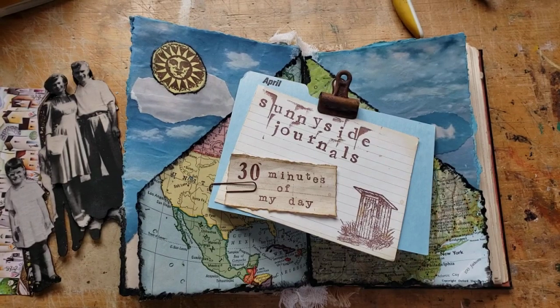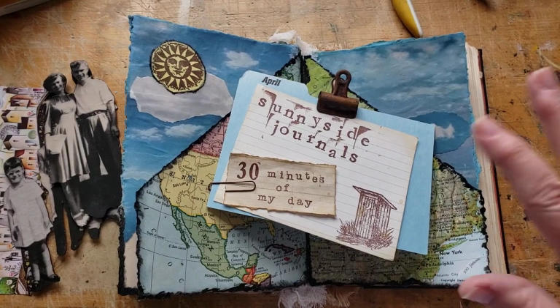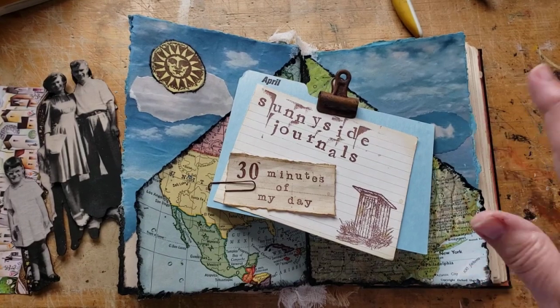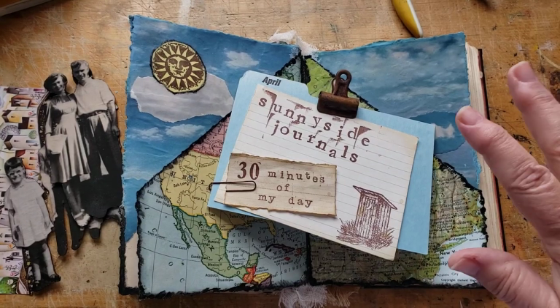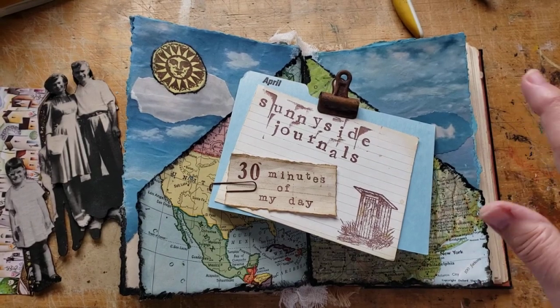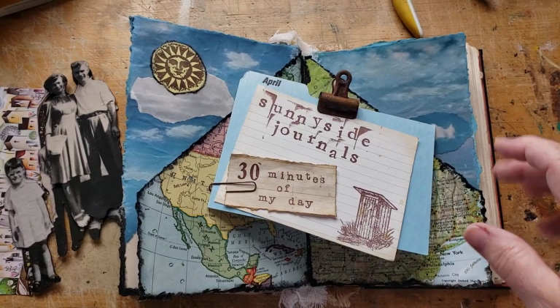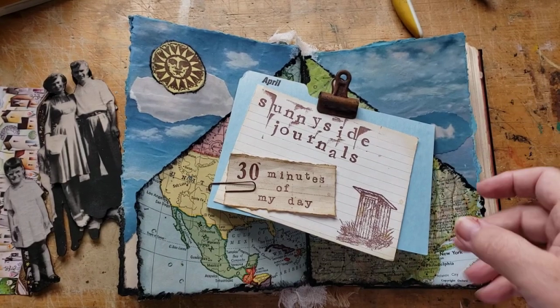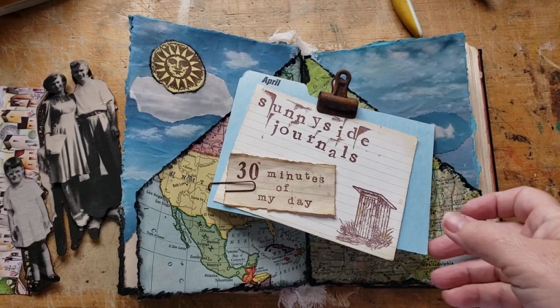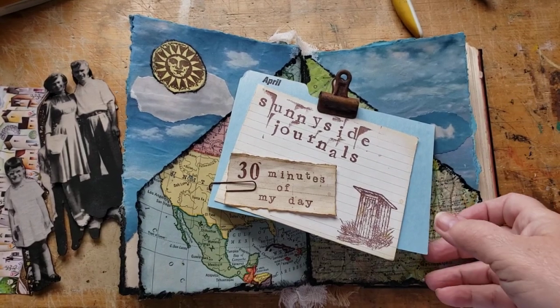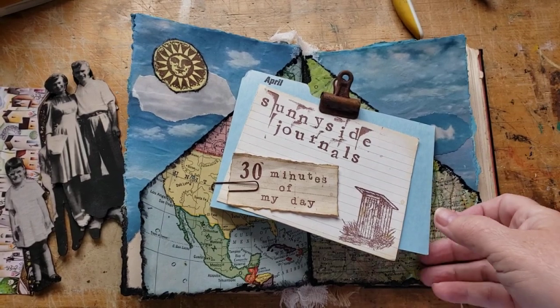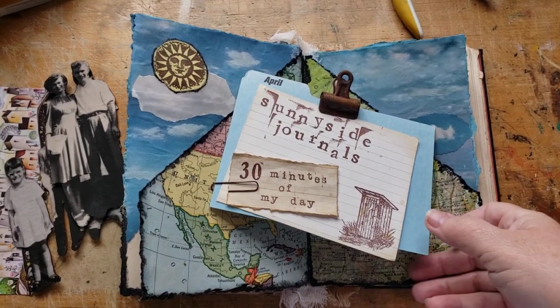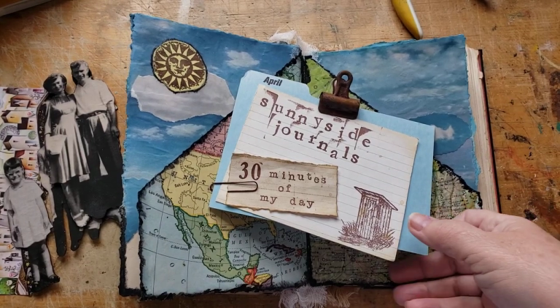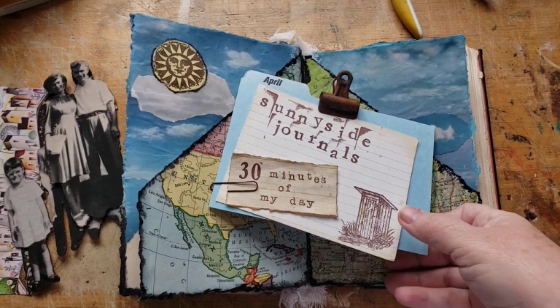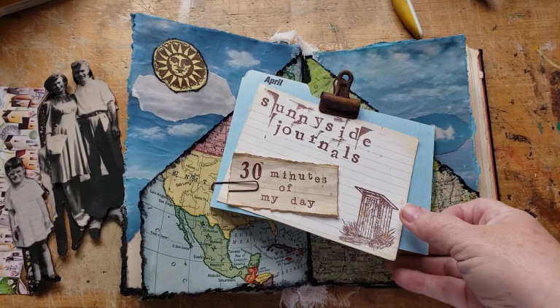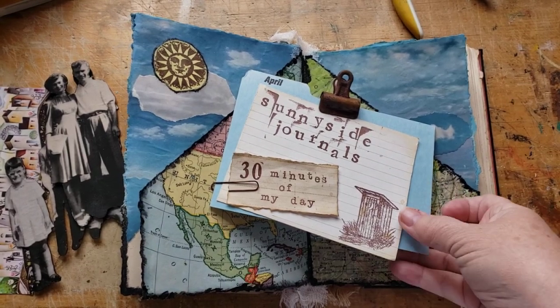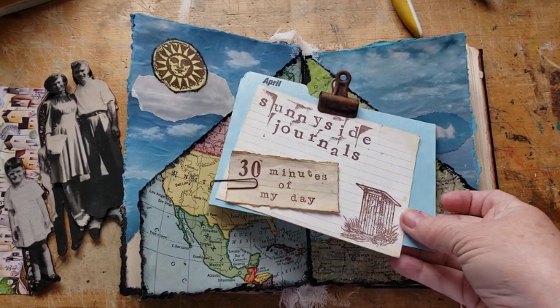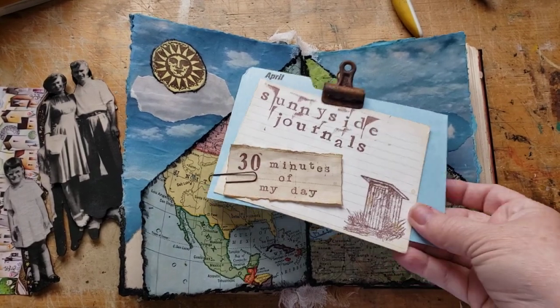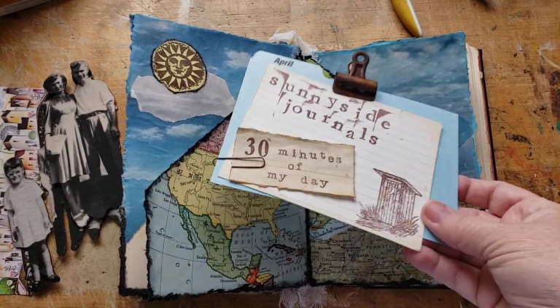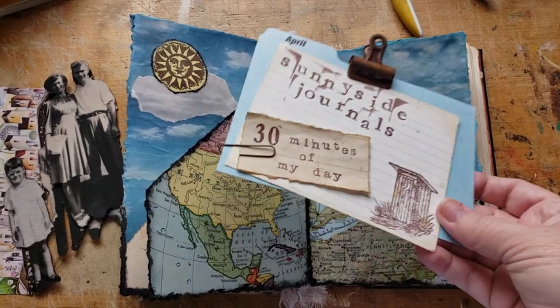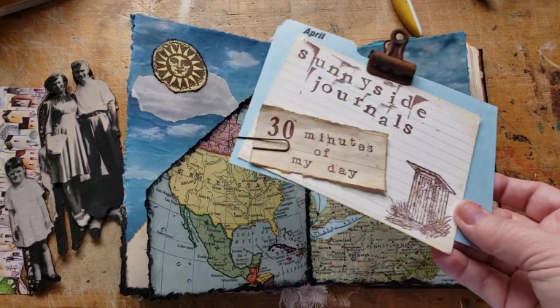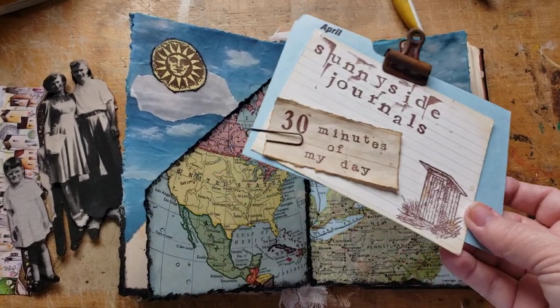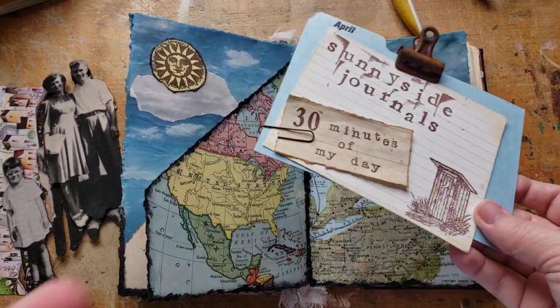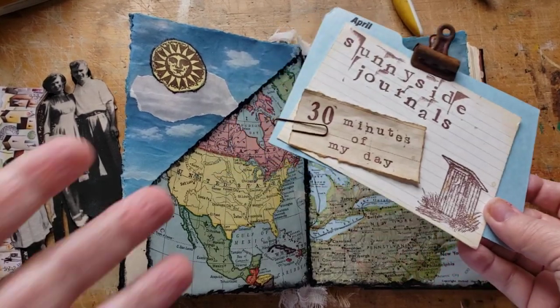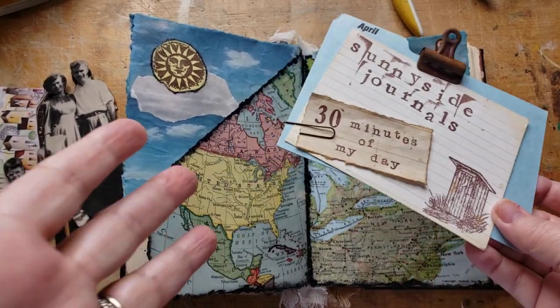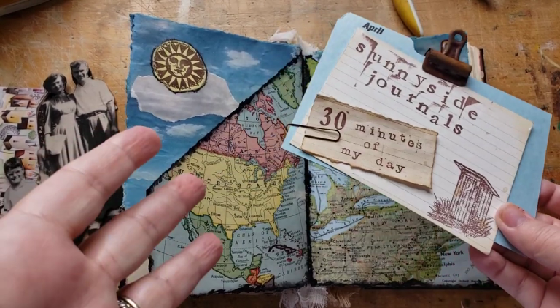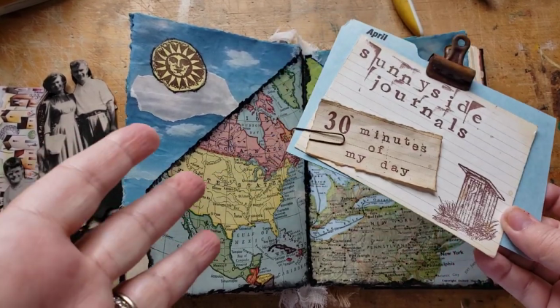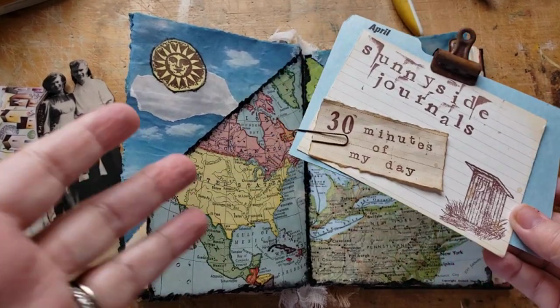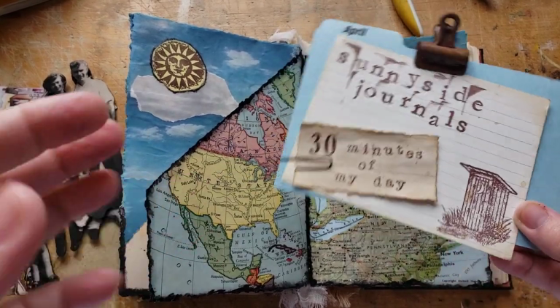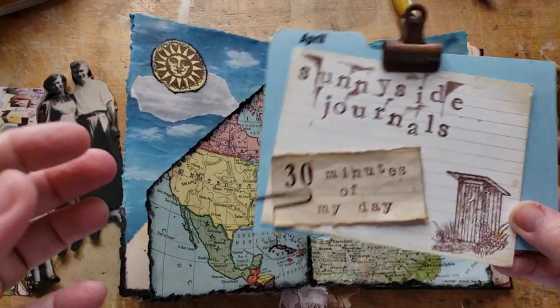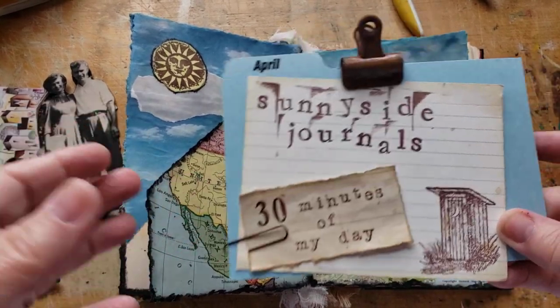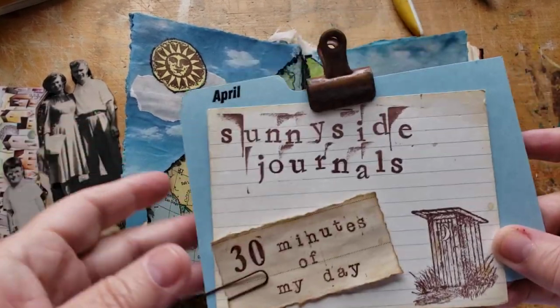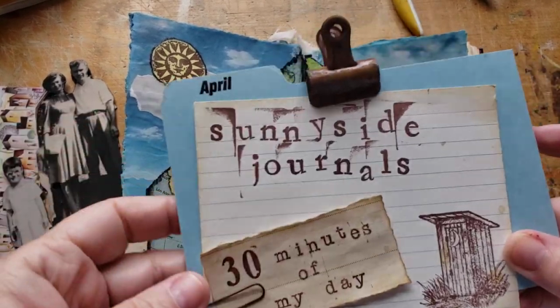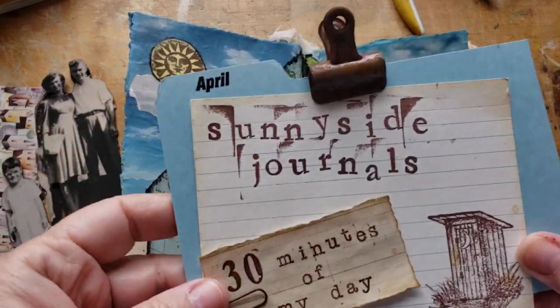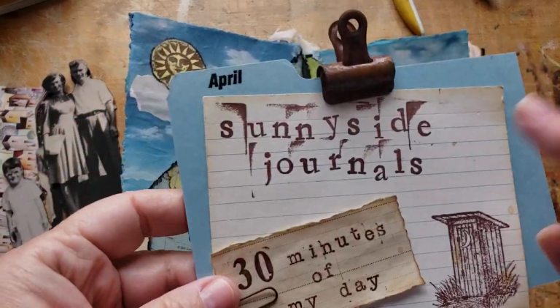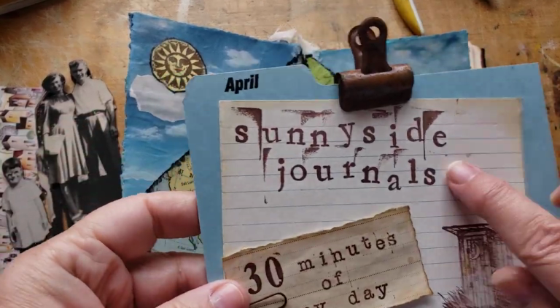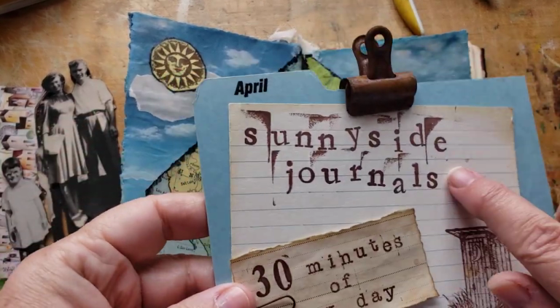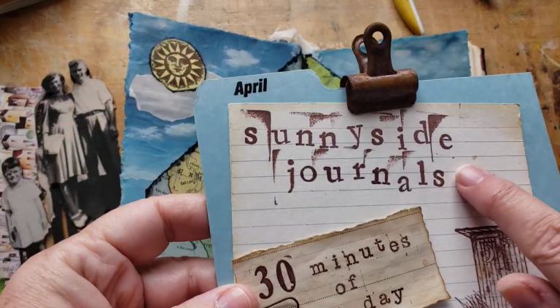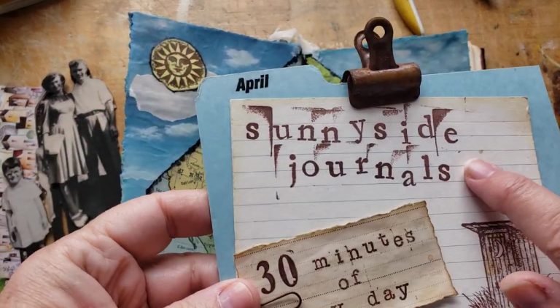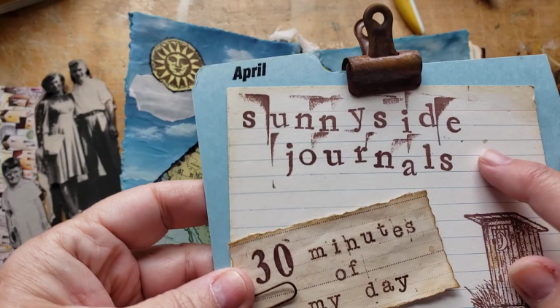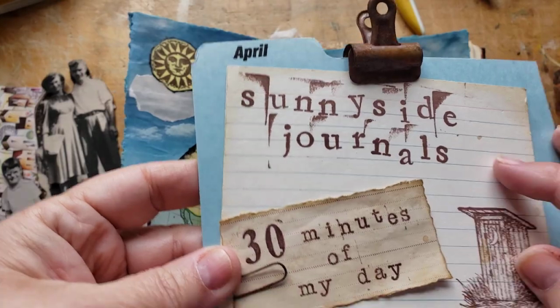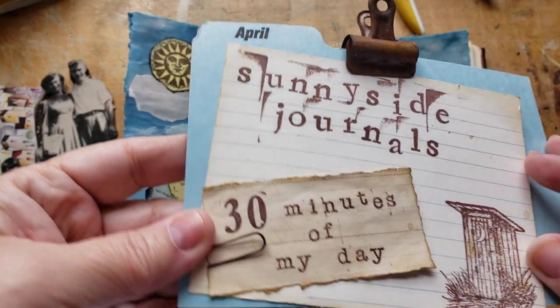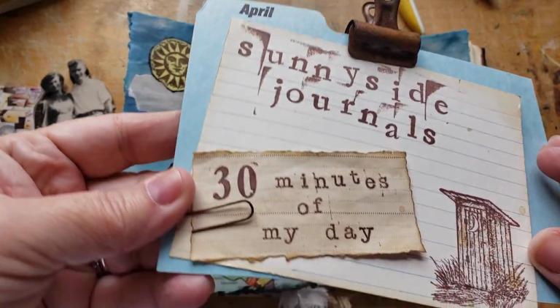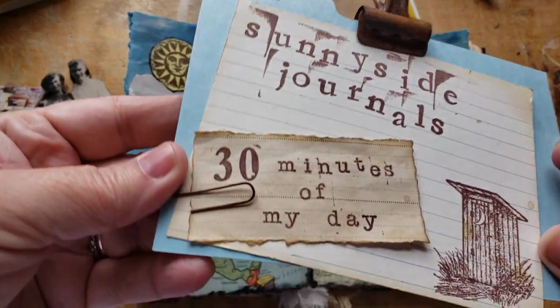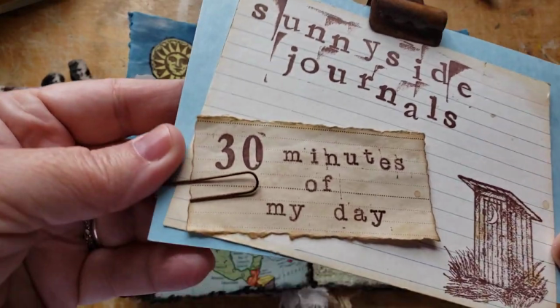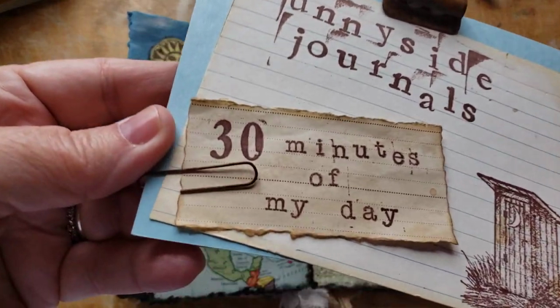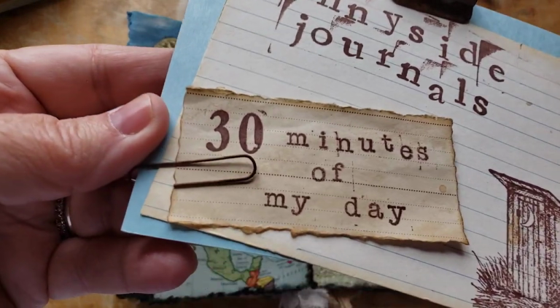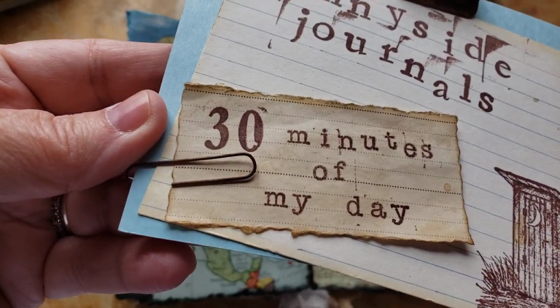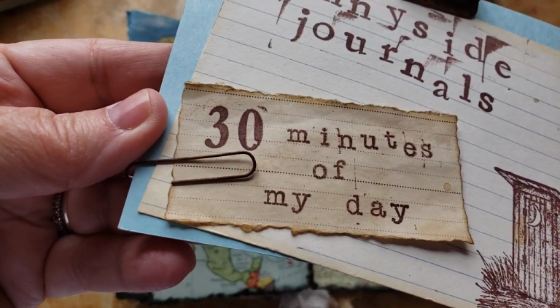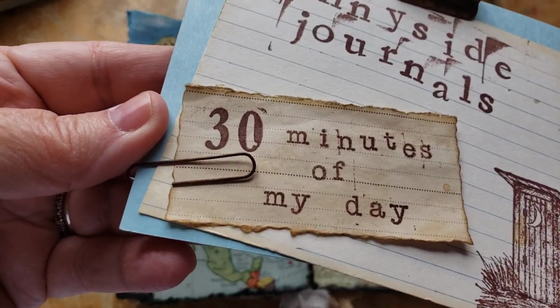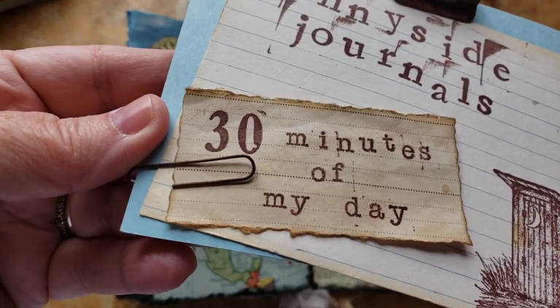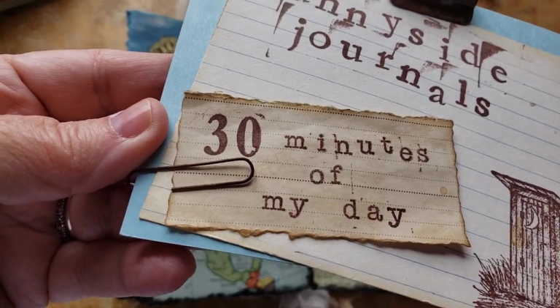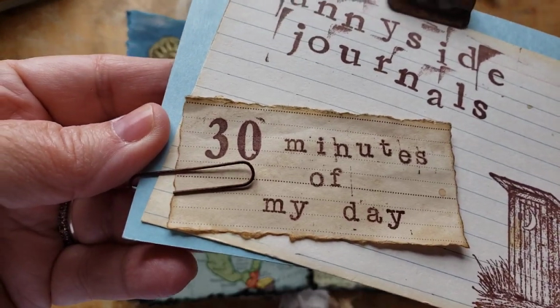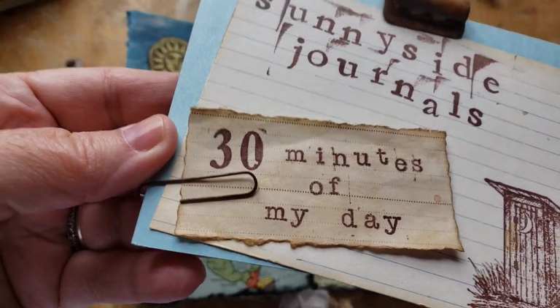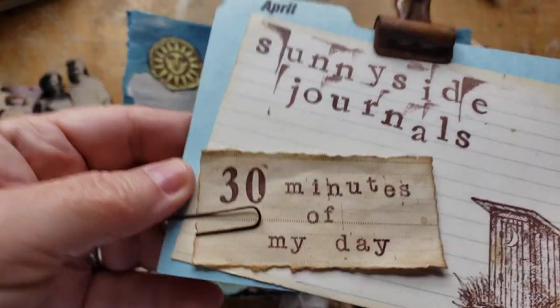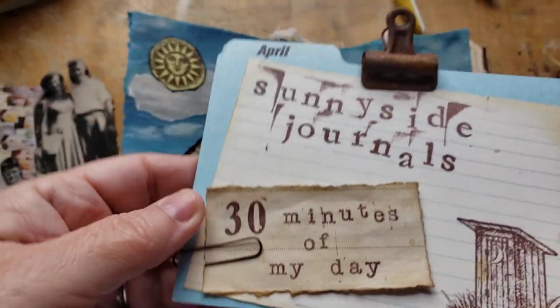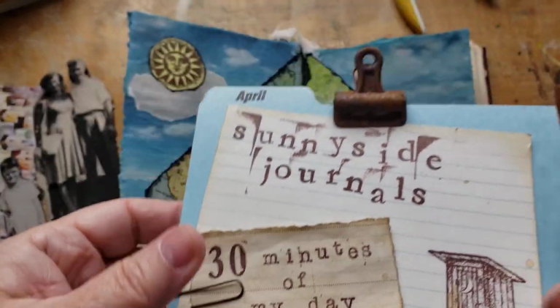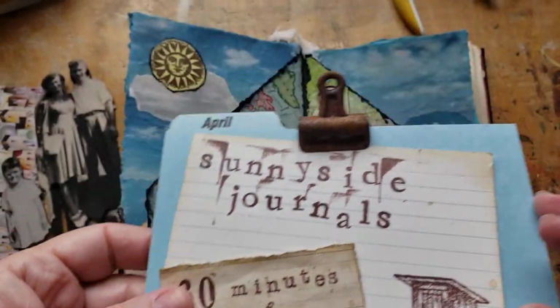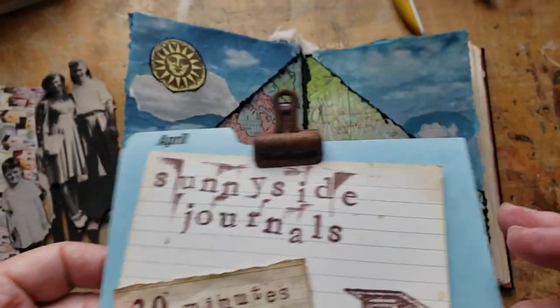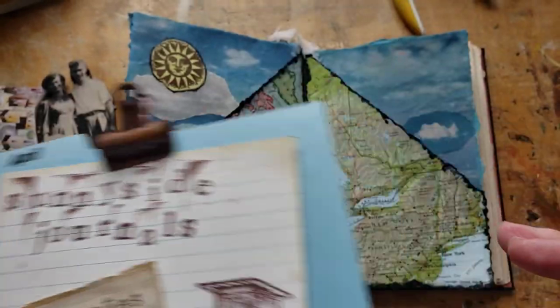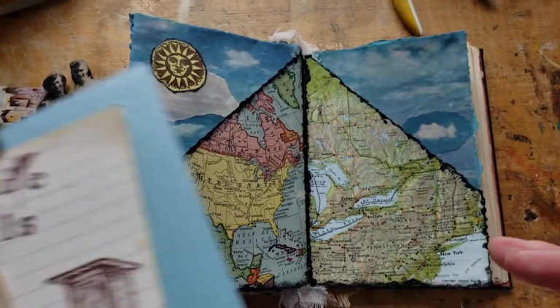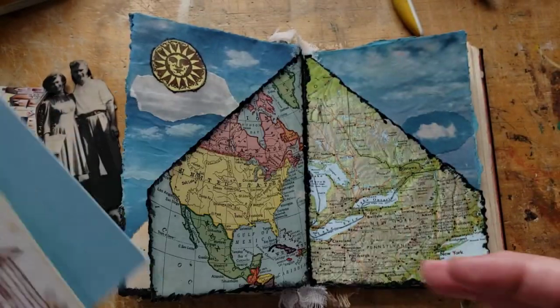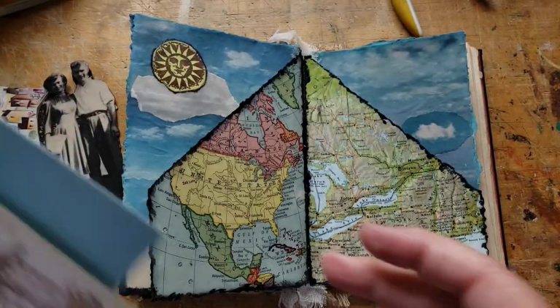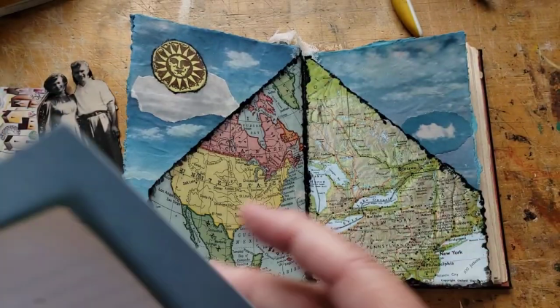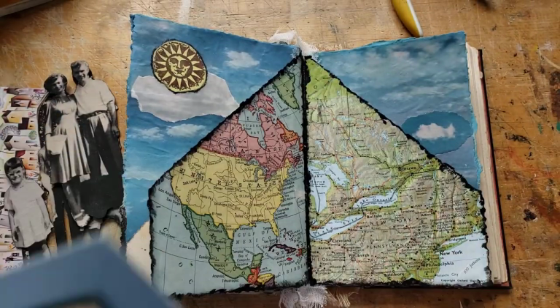Good morning! Happy Wednesday. Welcome to Sunnyside Journals and welcome to 30 minutes of my day.